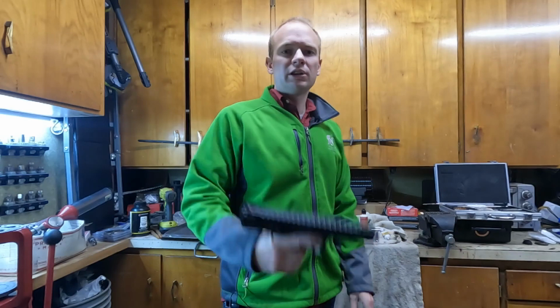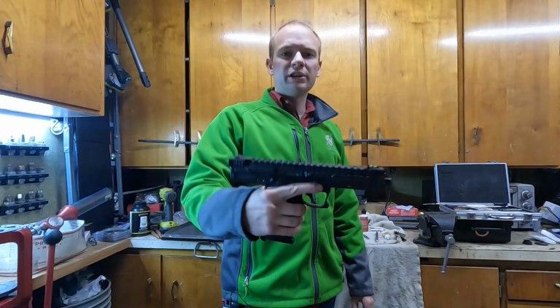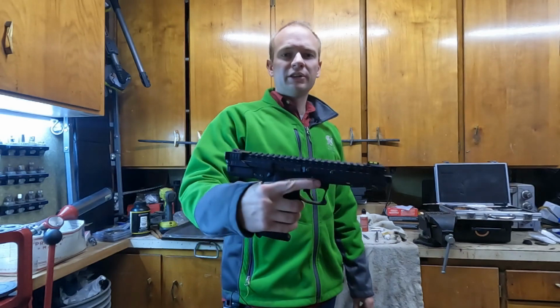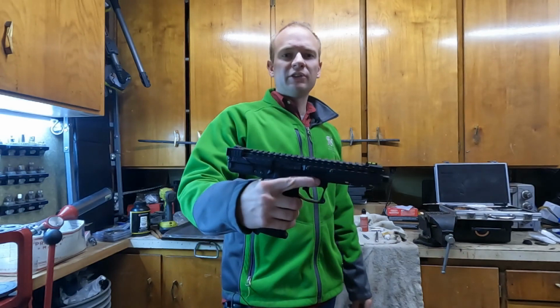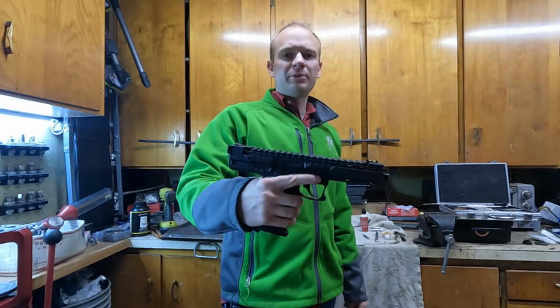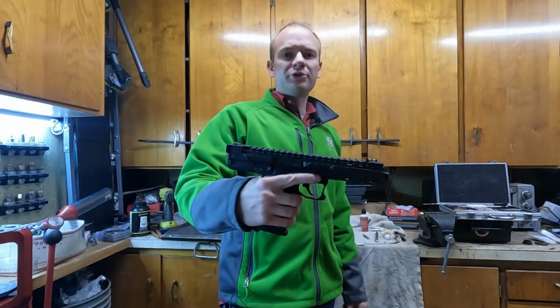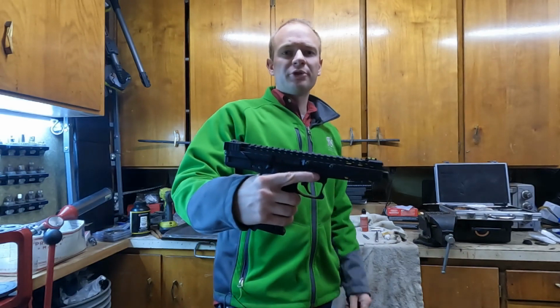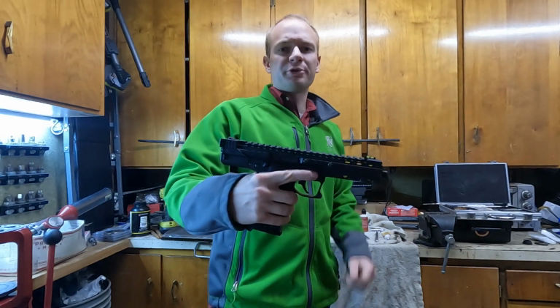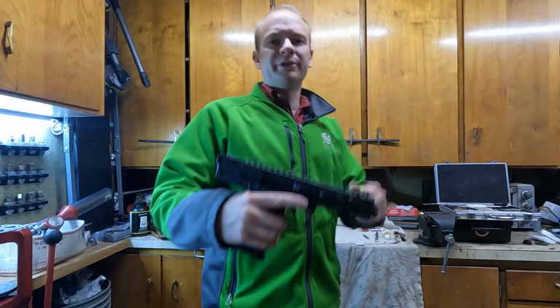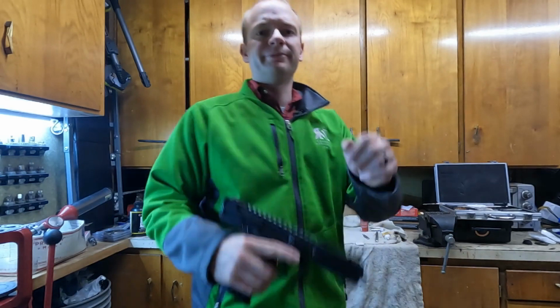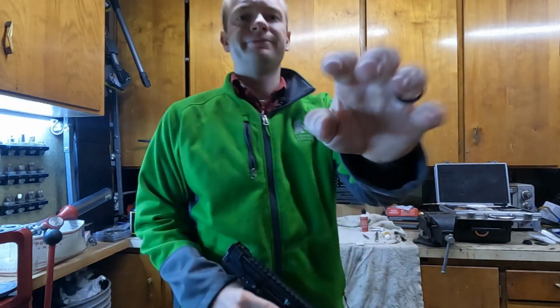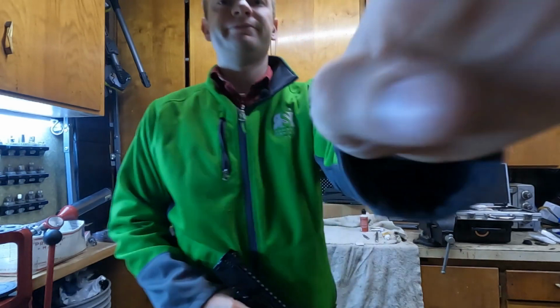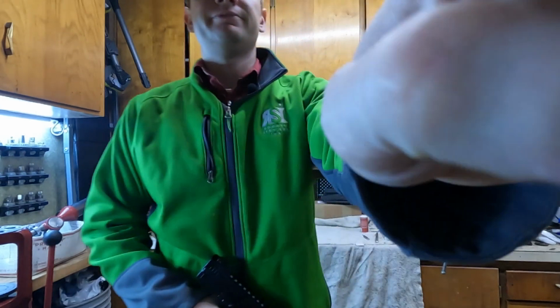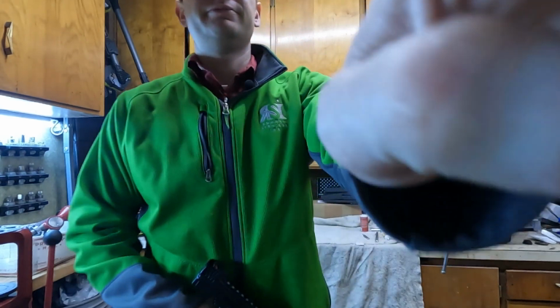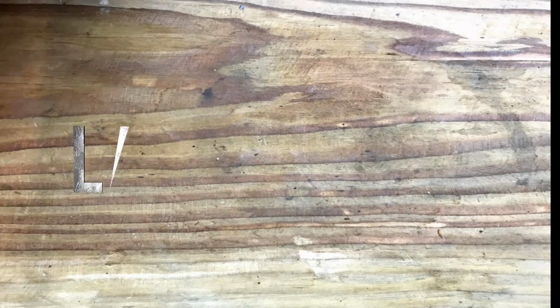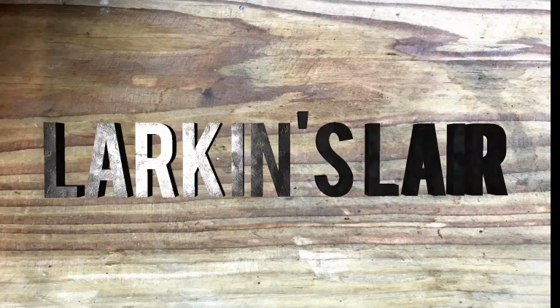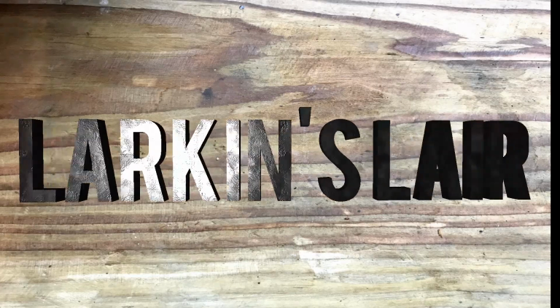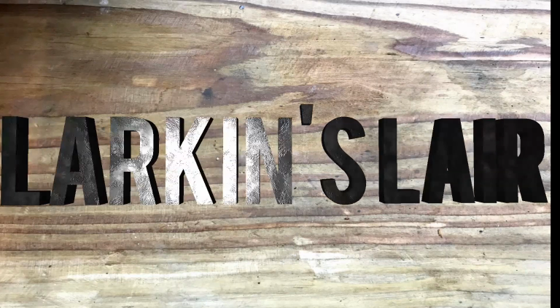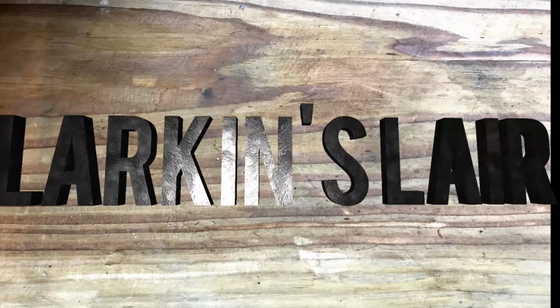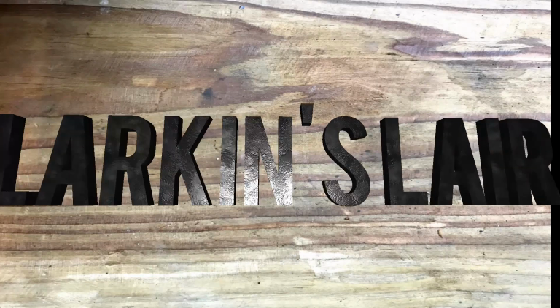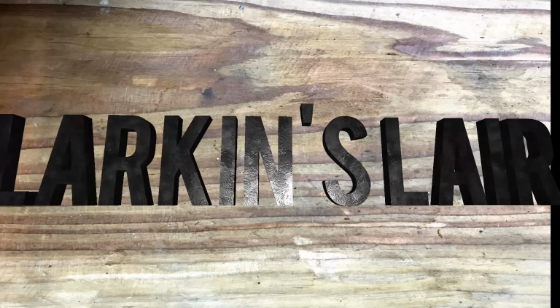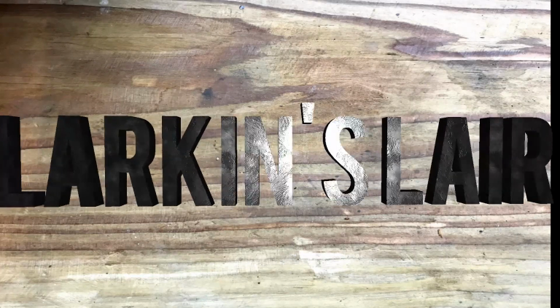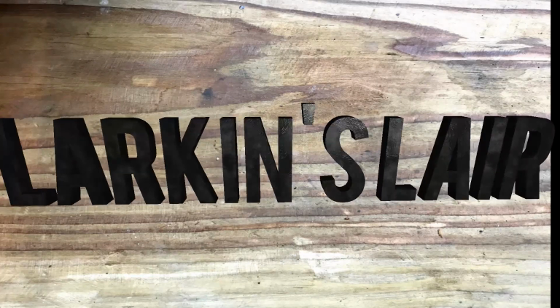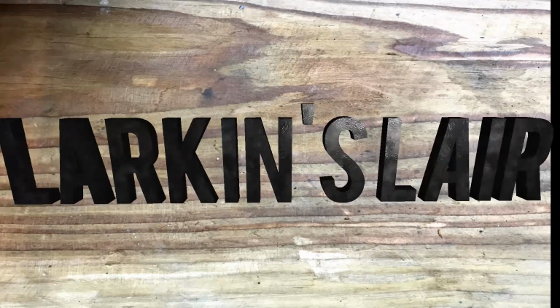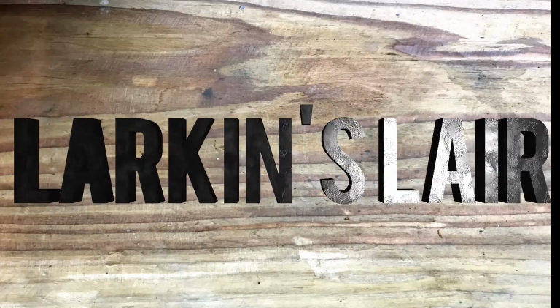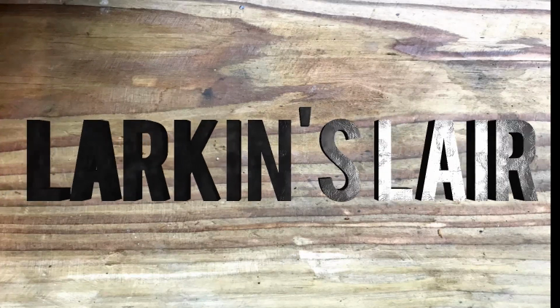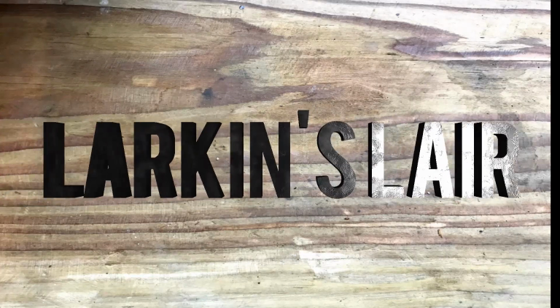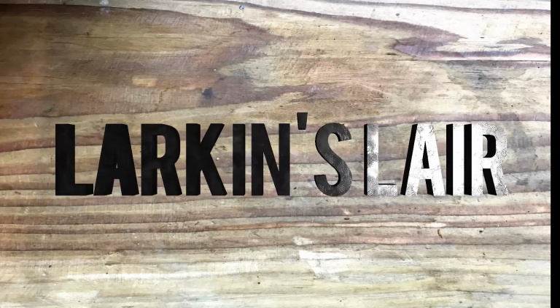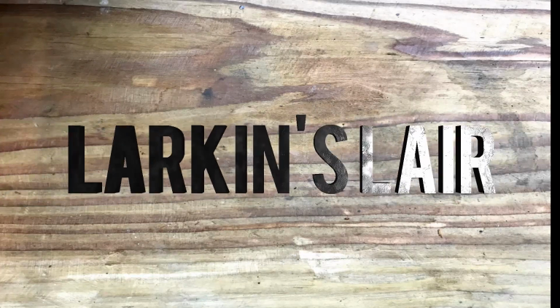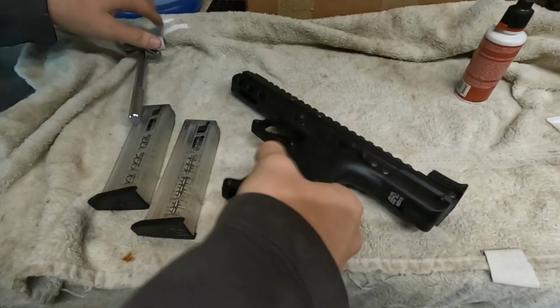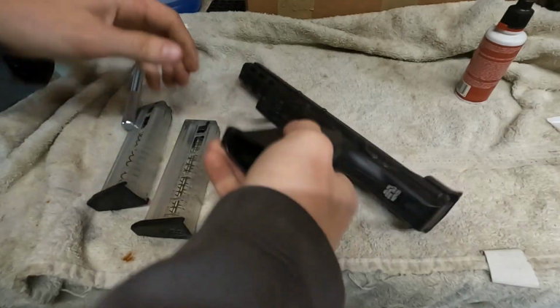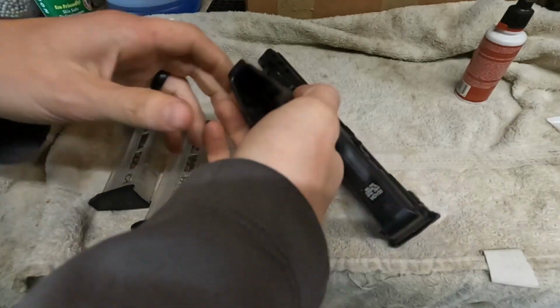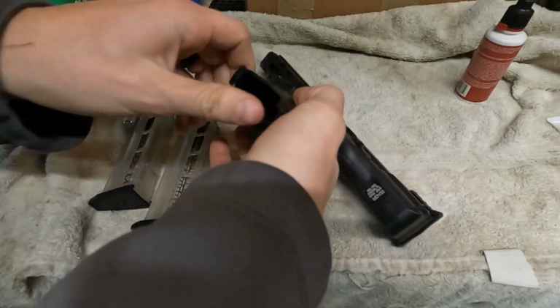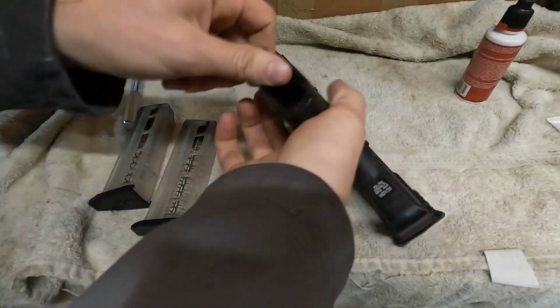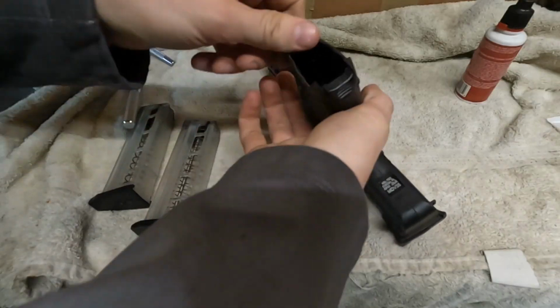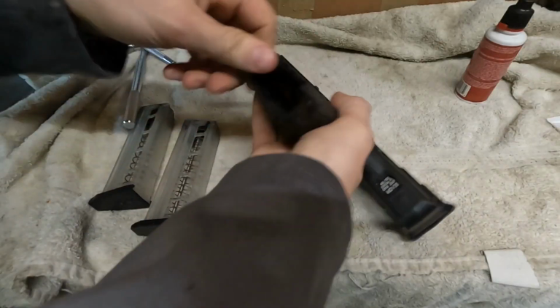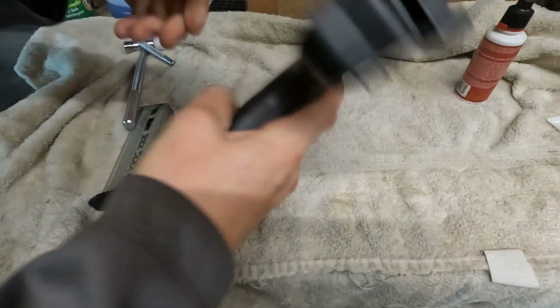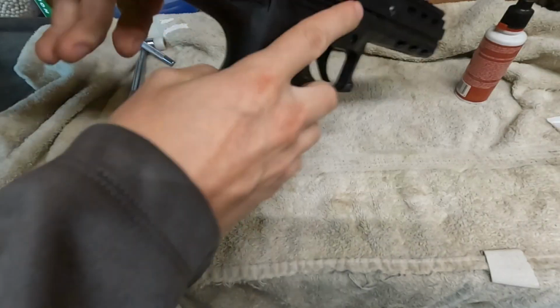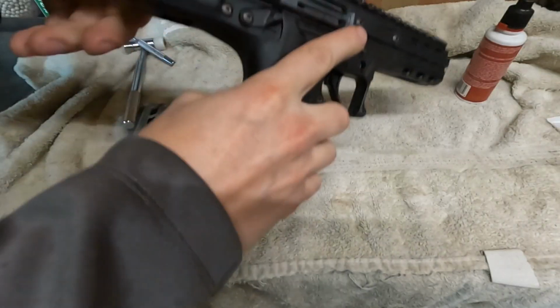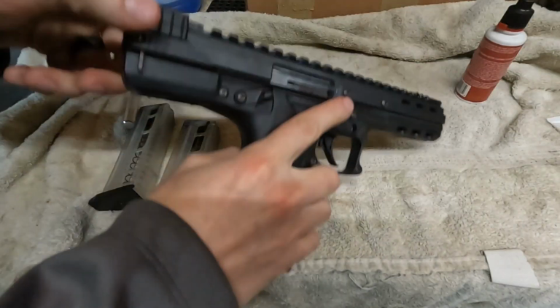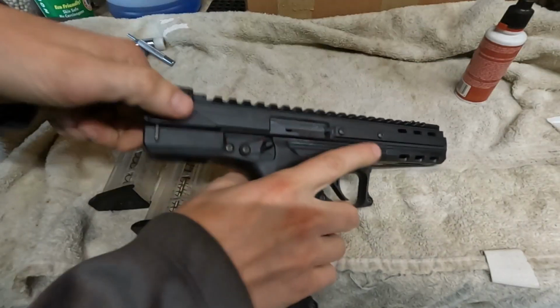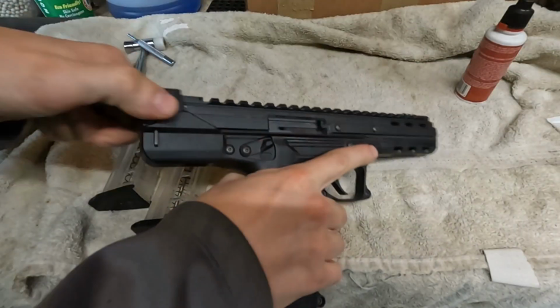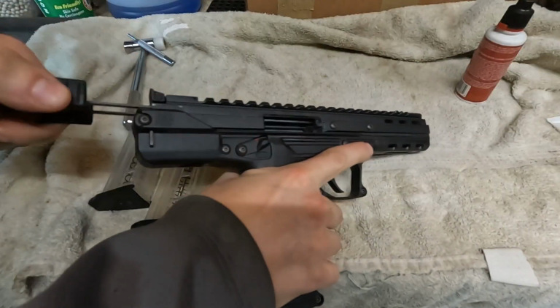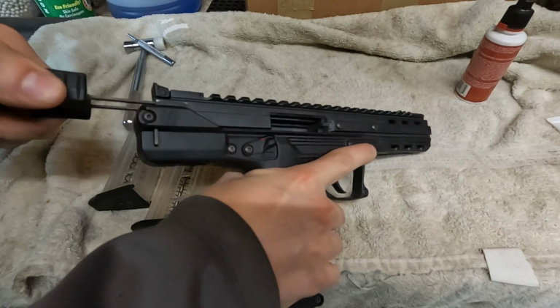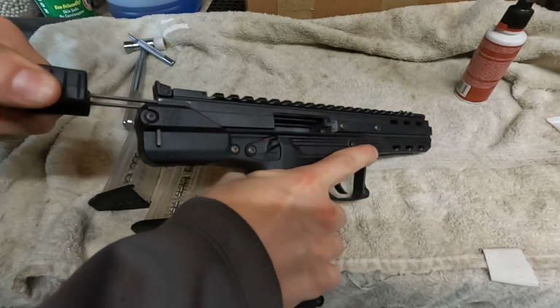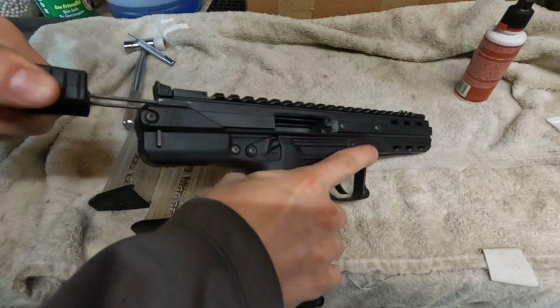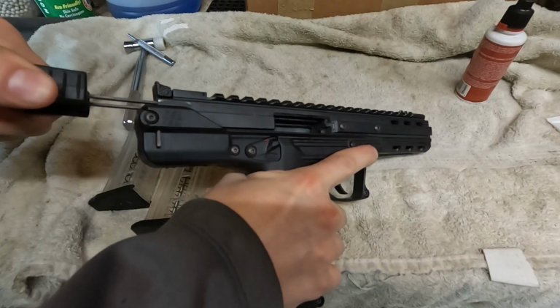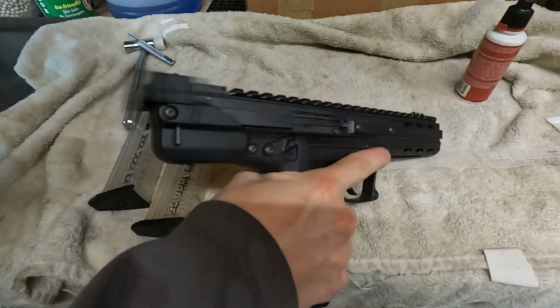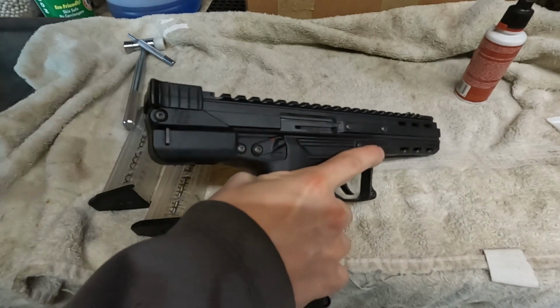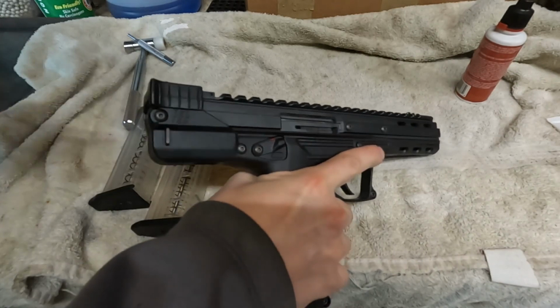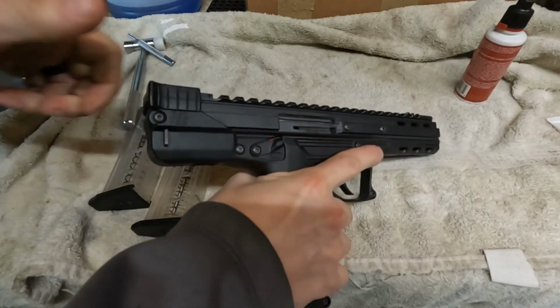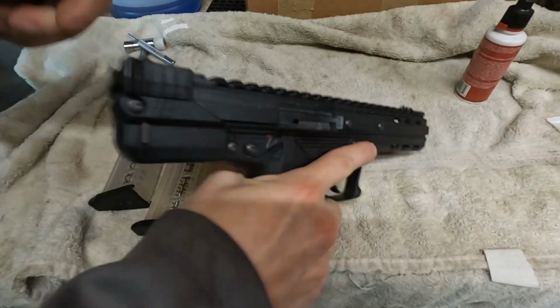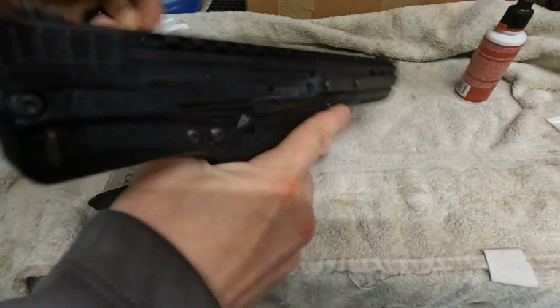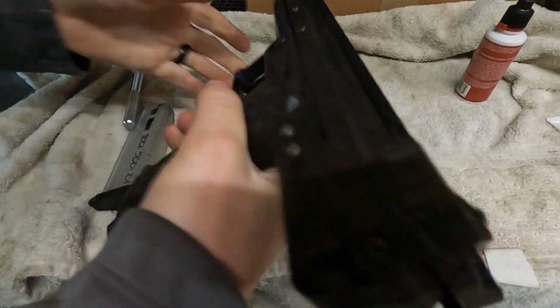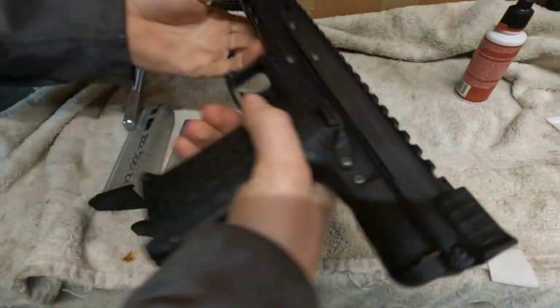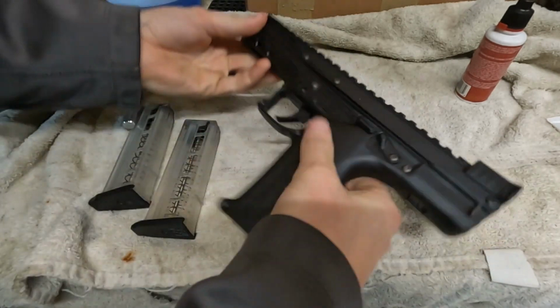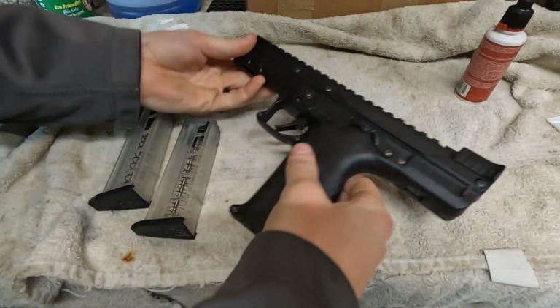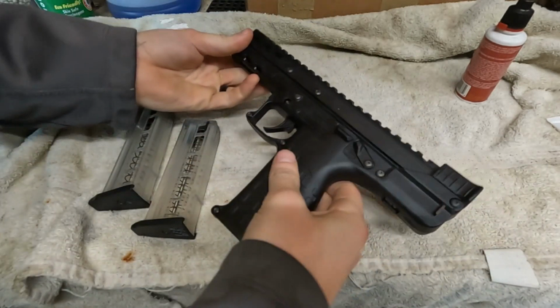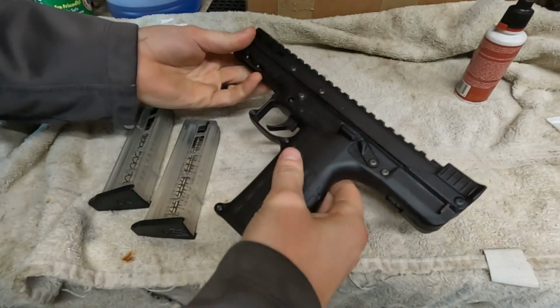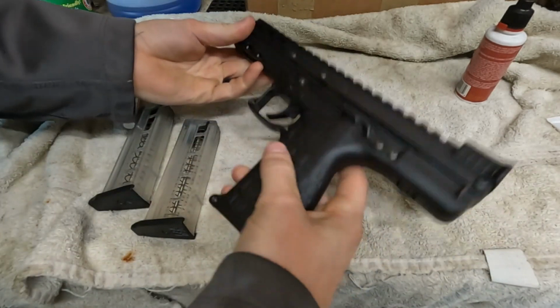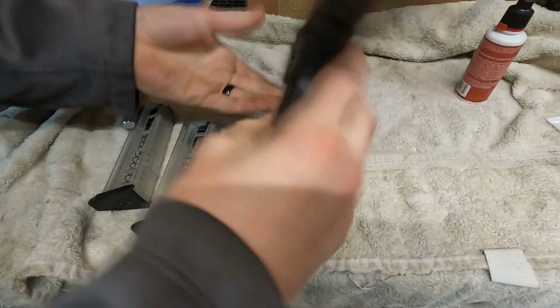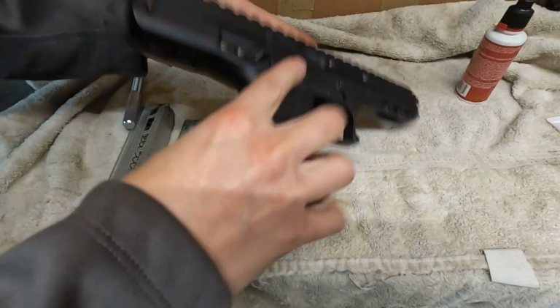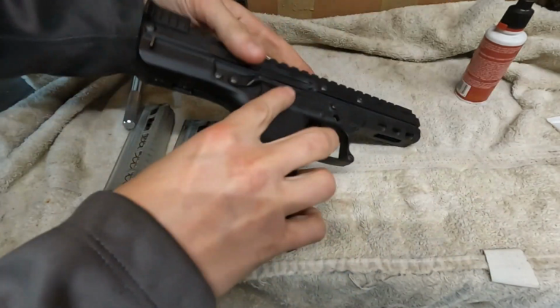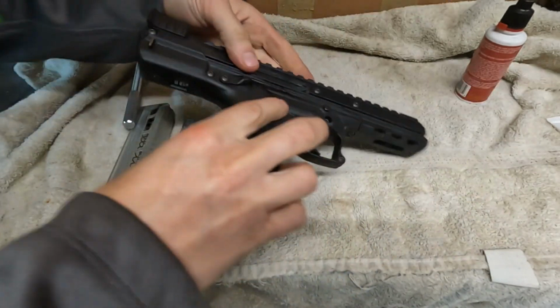Cleaning the Kel-Tec CP33. First we're going to check that it's clear. Okay, it's all clear.